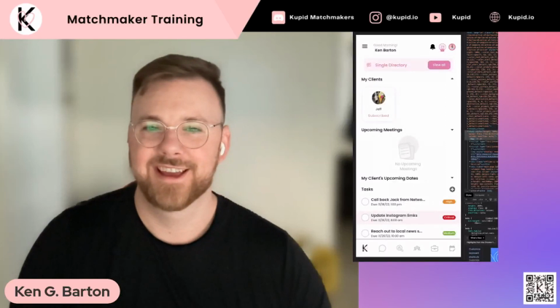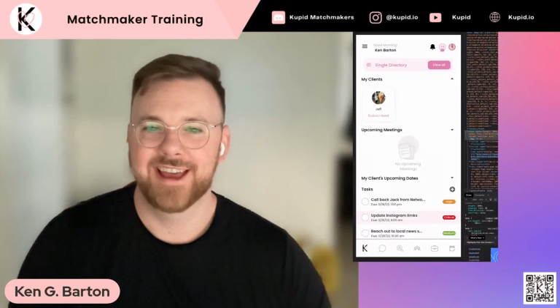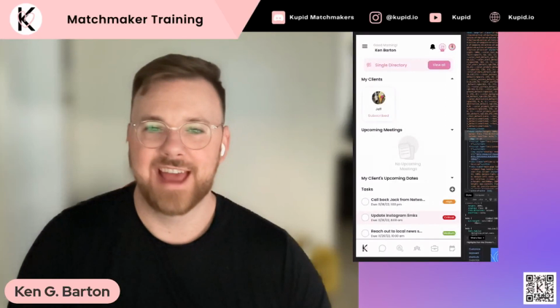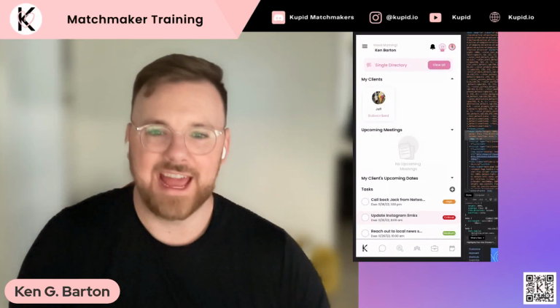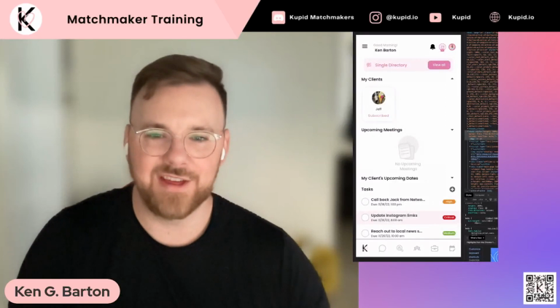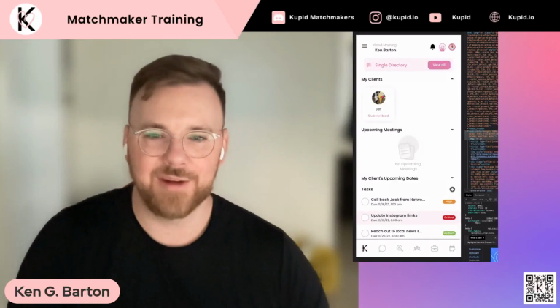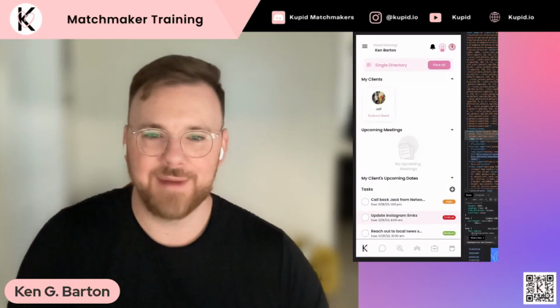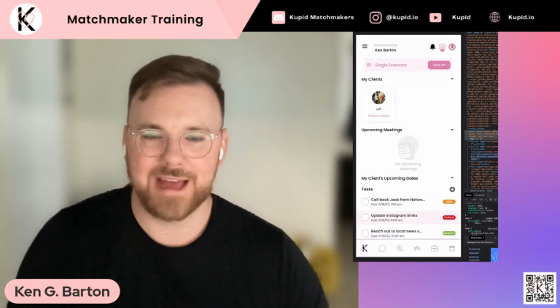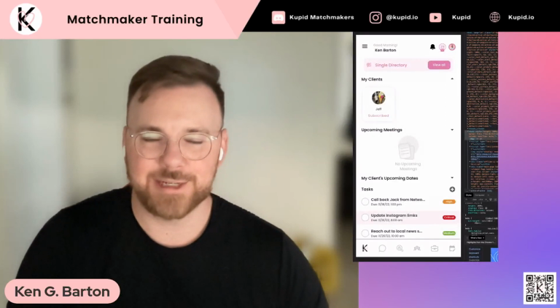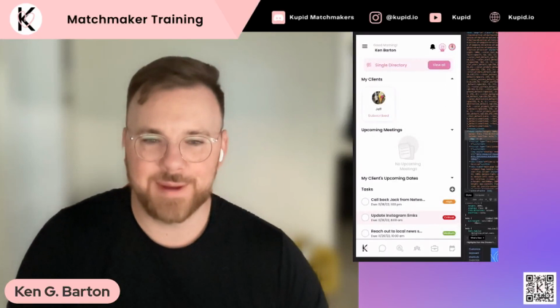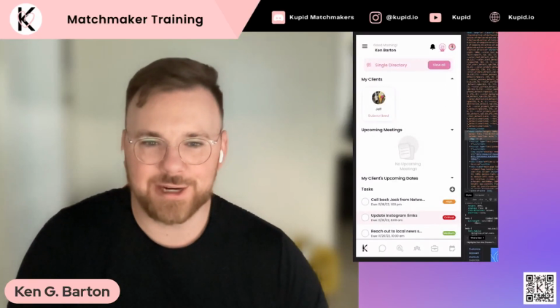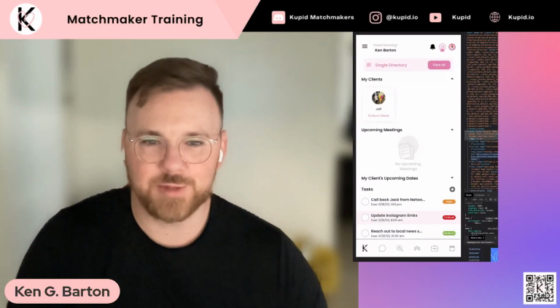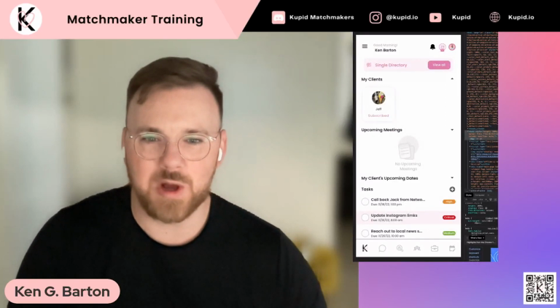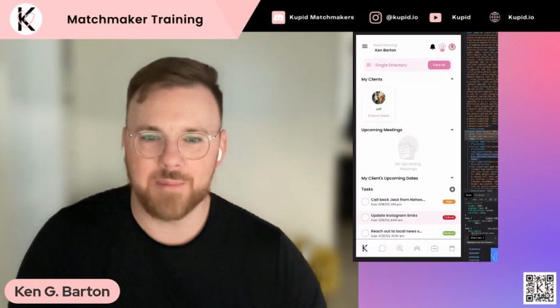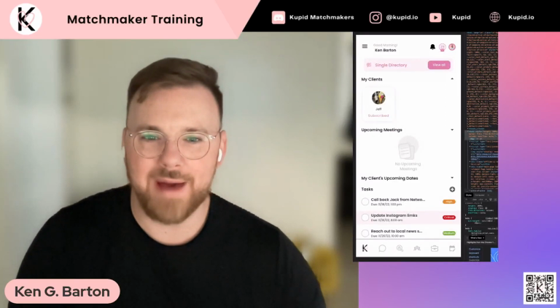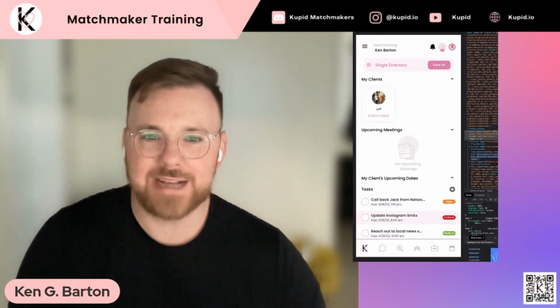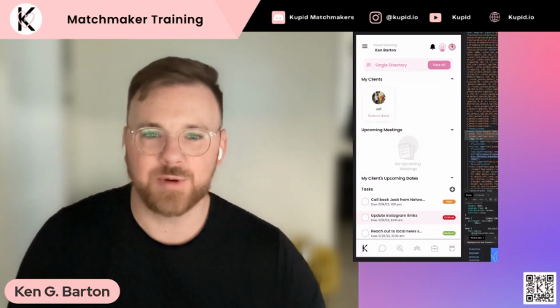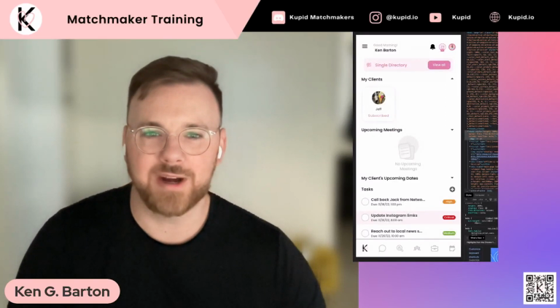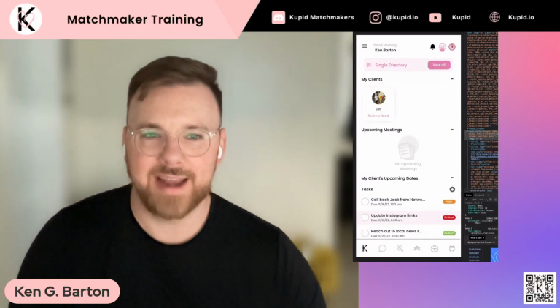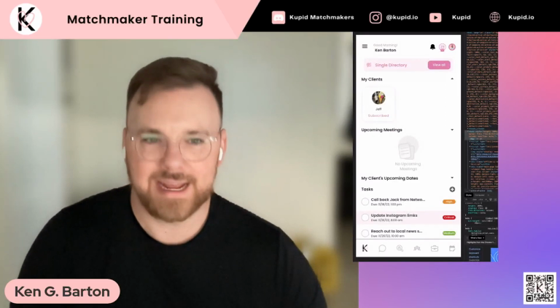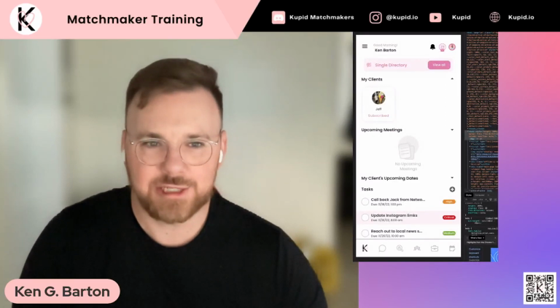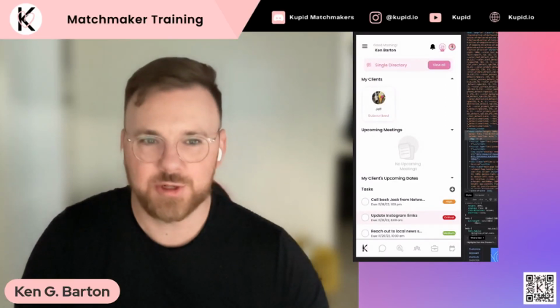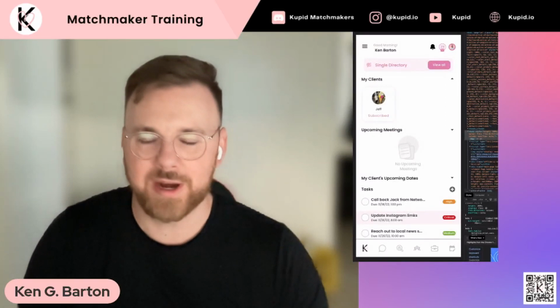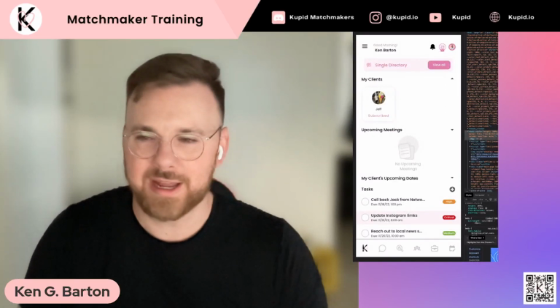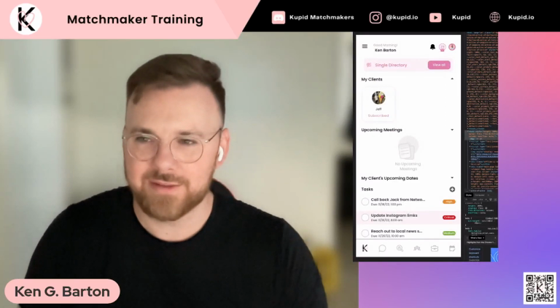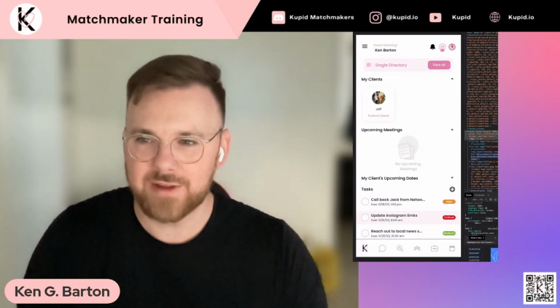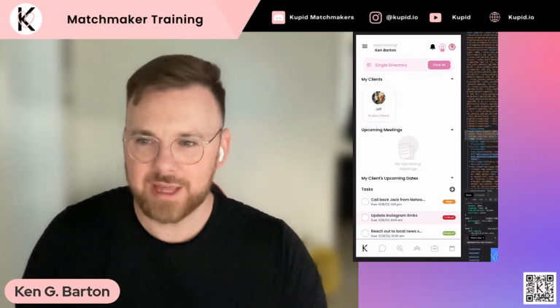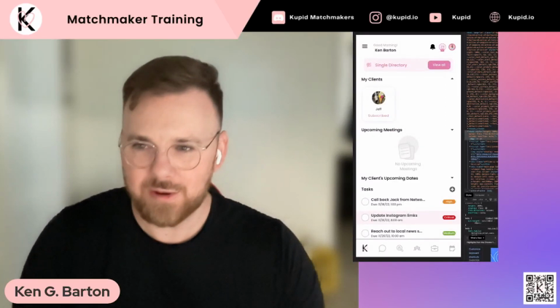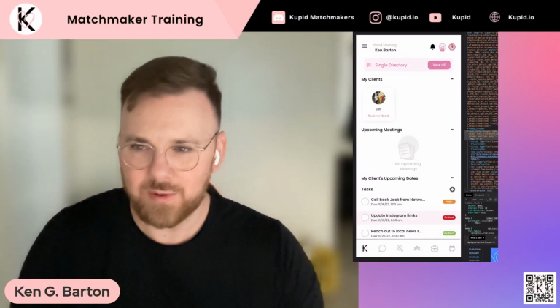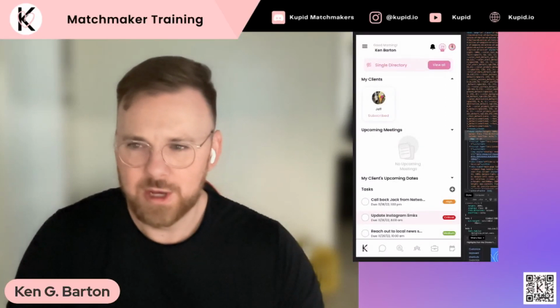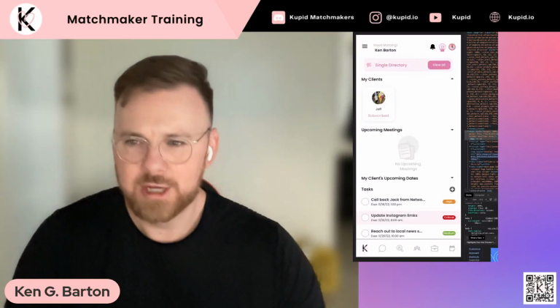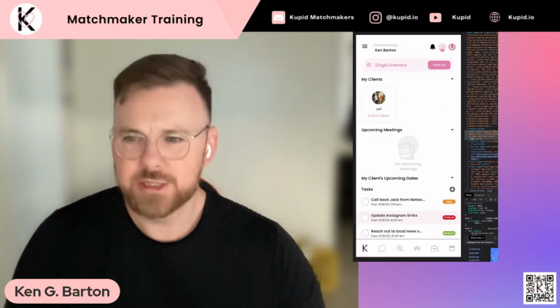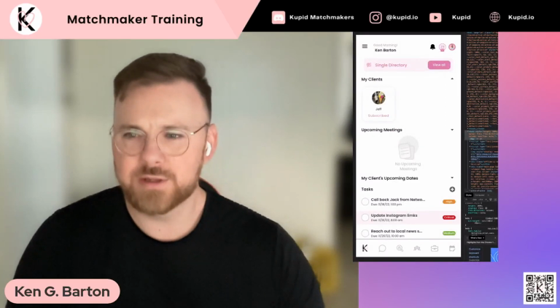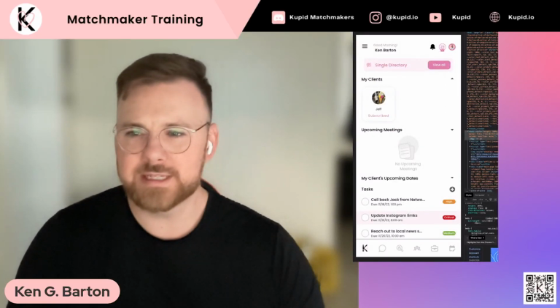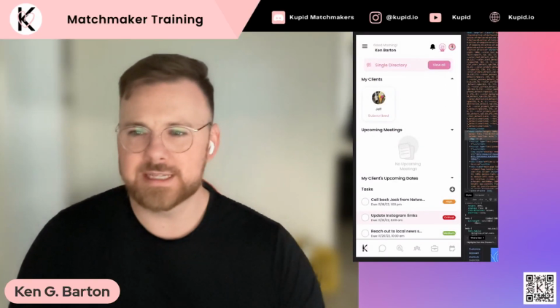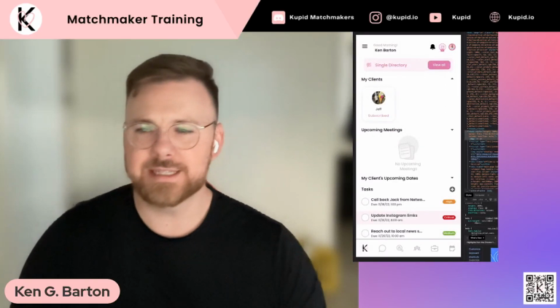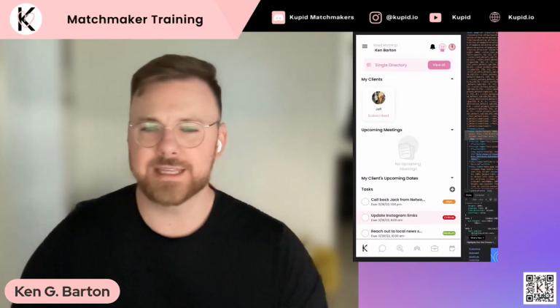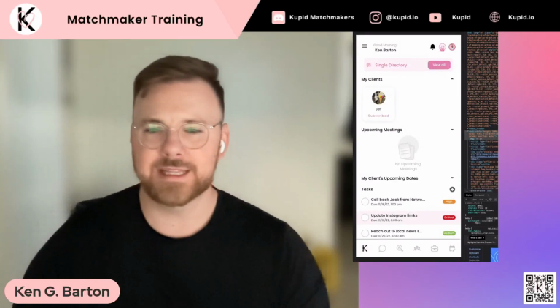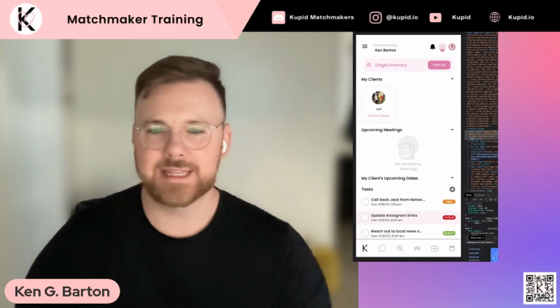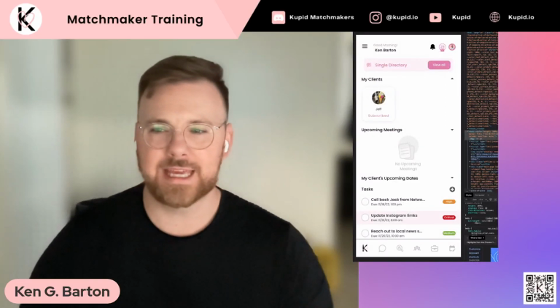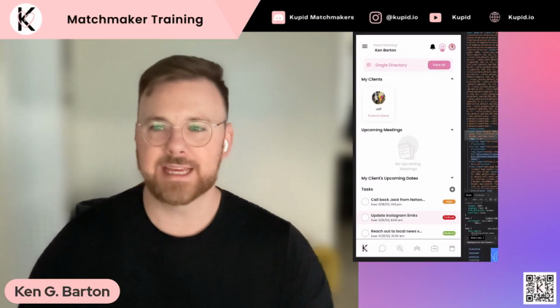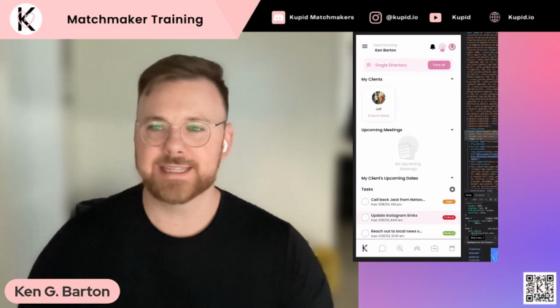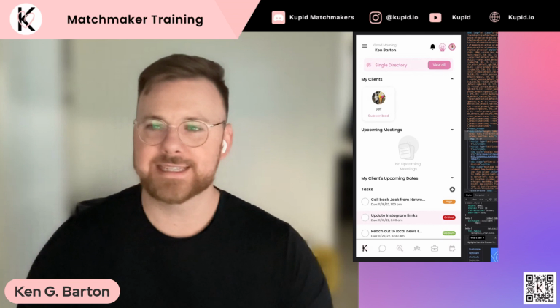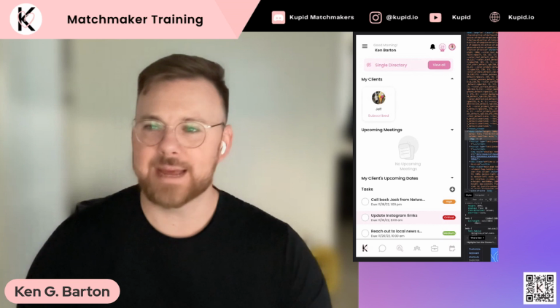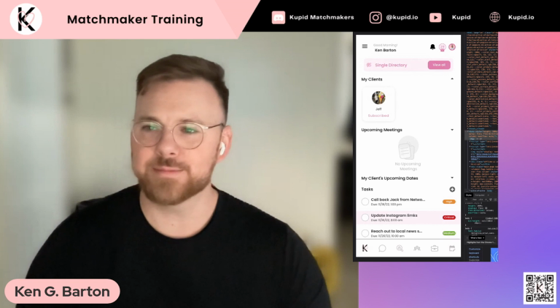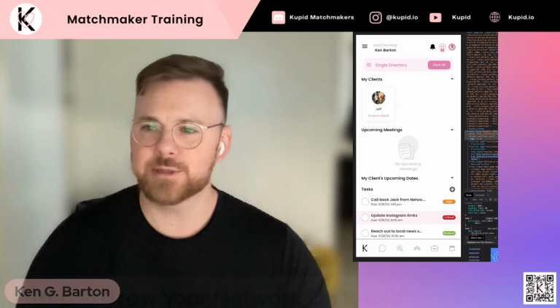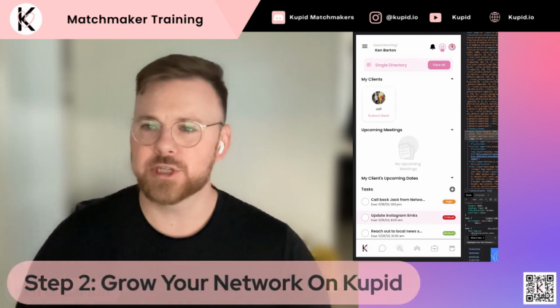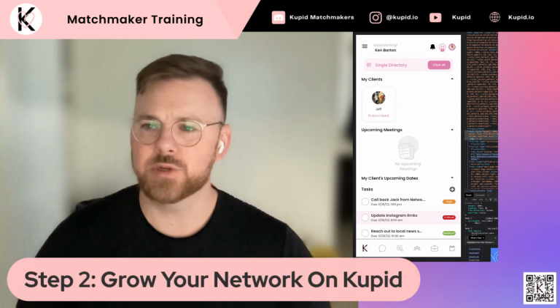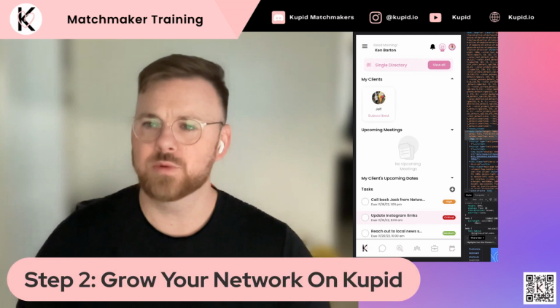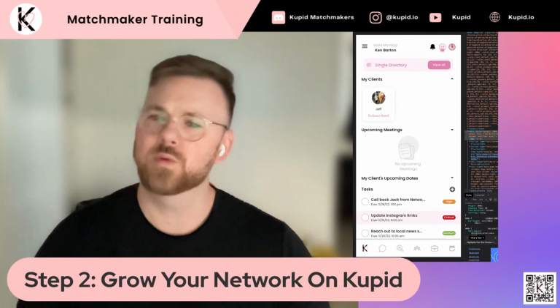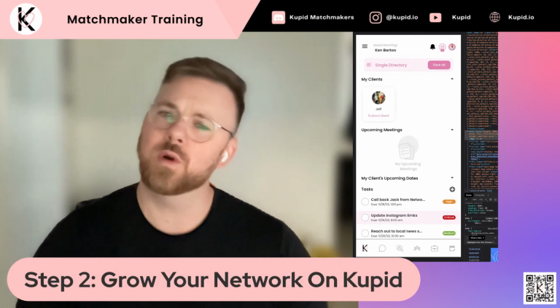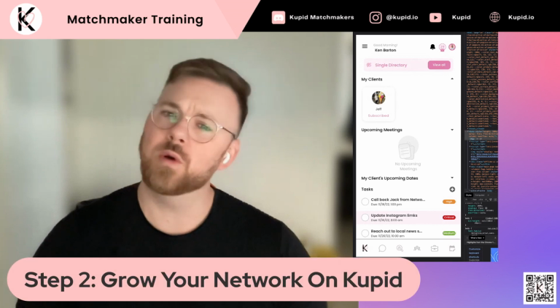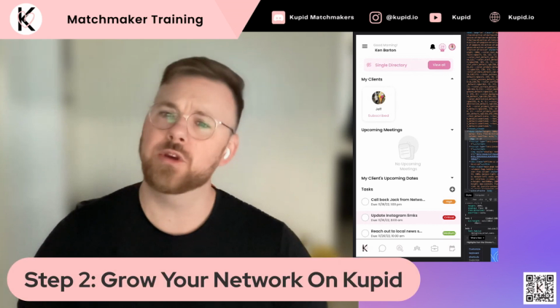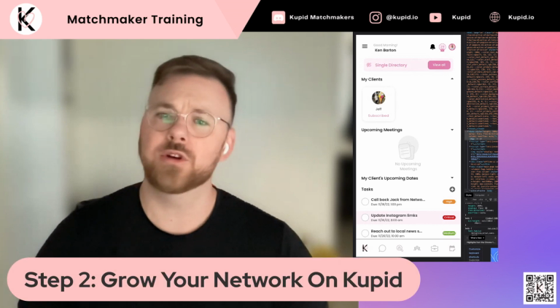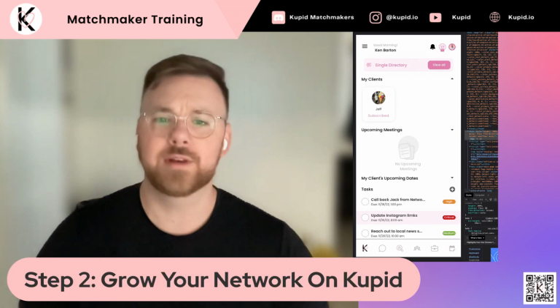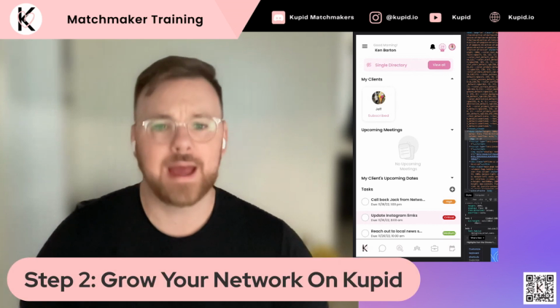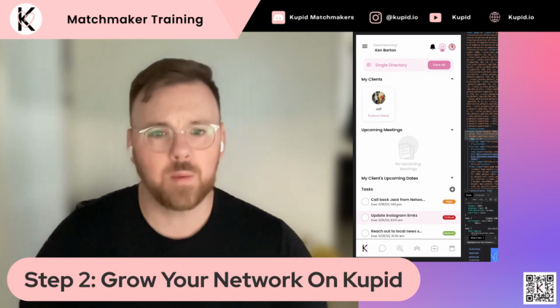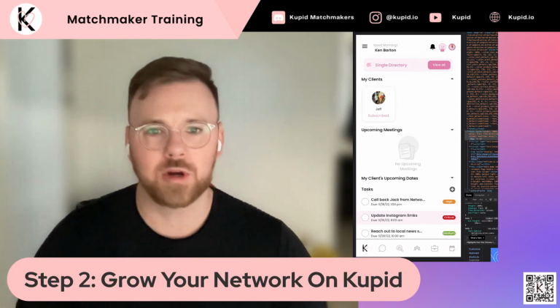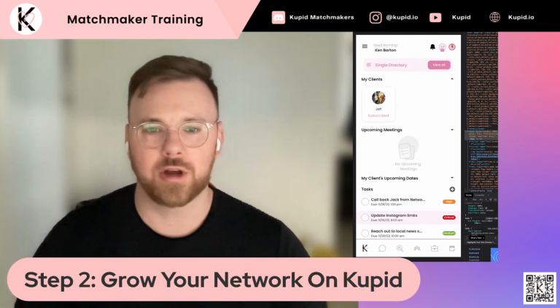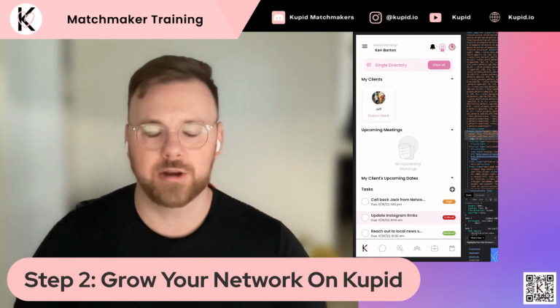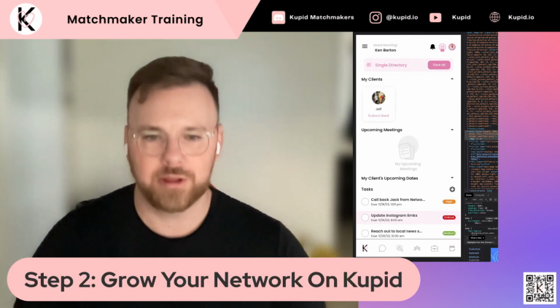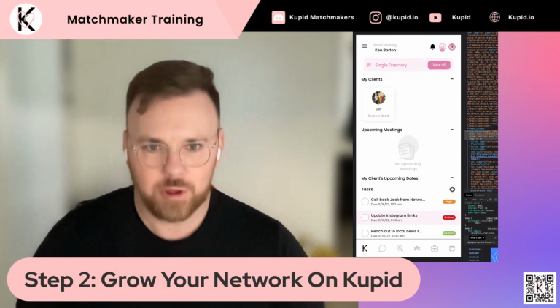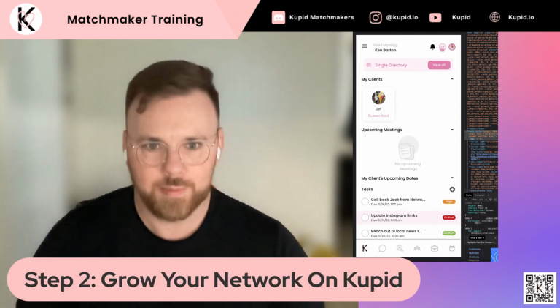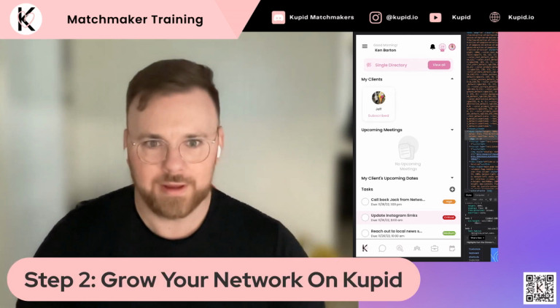Hey there, matchmakers. Welcome back to our next training video. This is Step 2: Grow your network on Cupid.